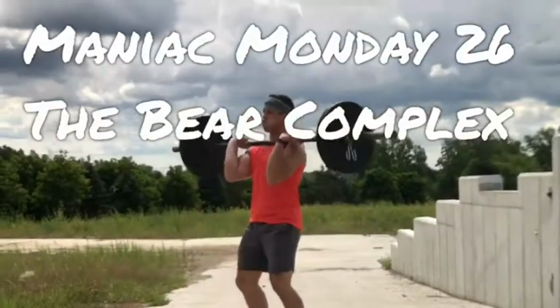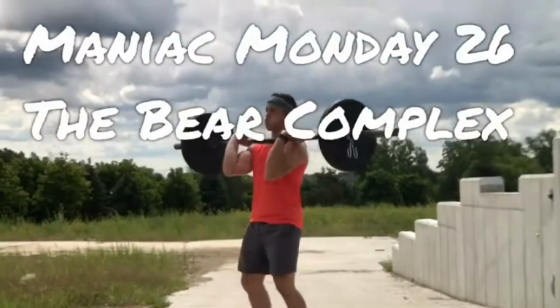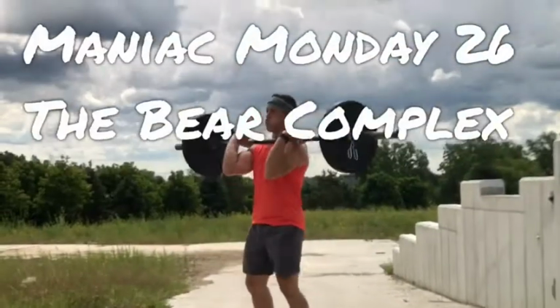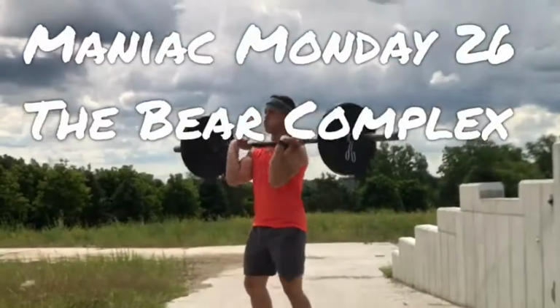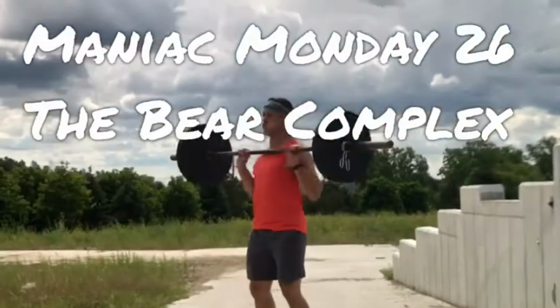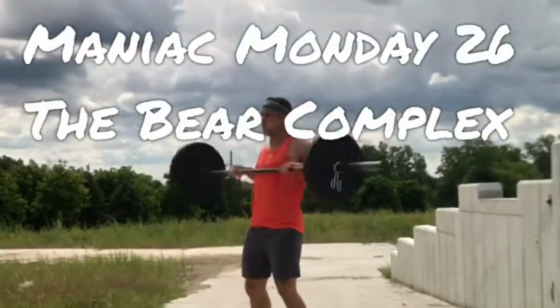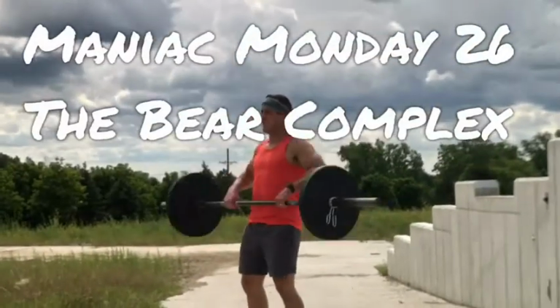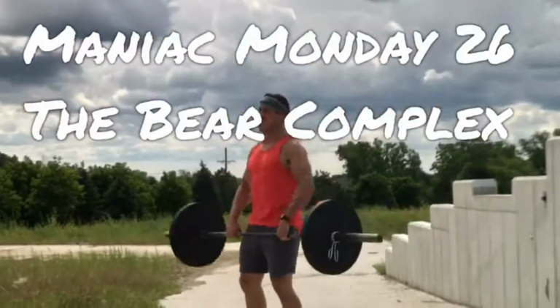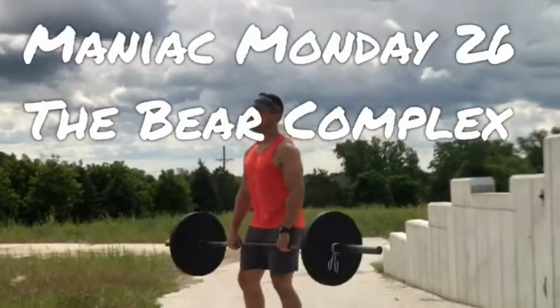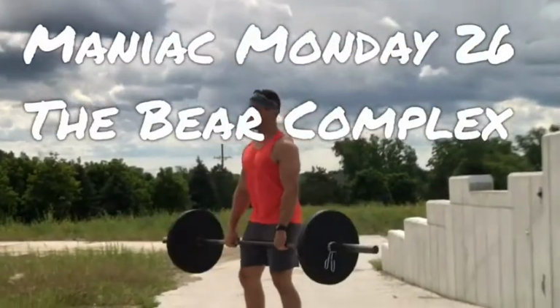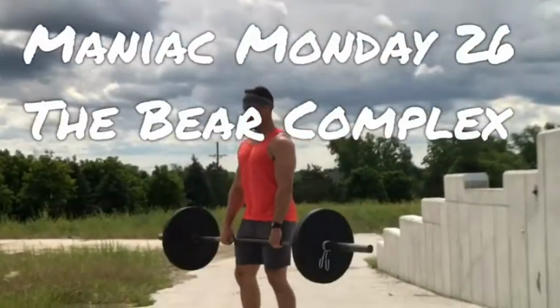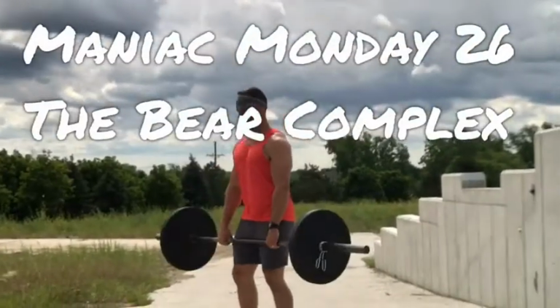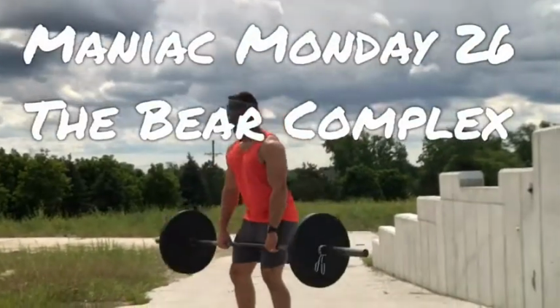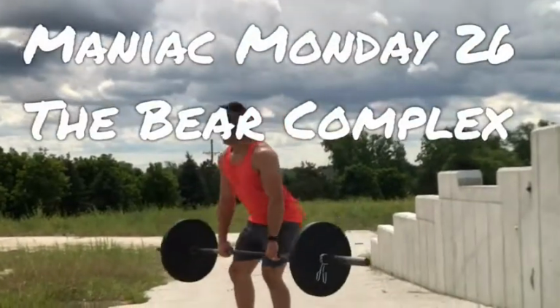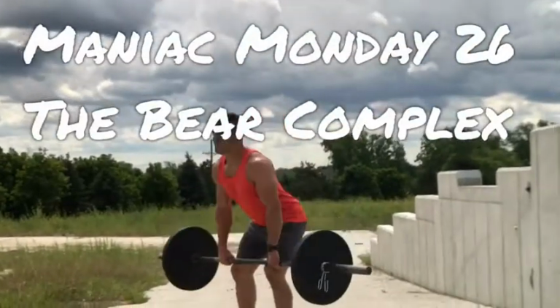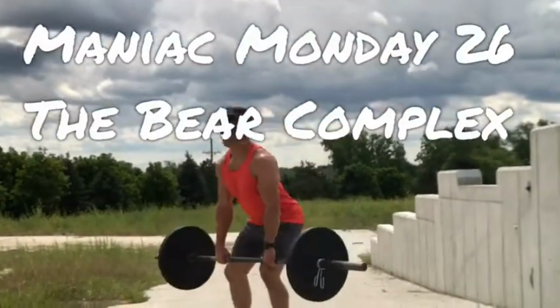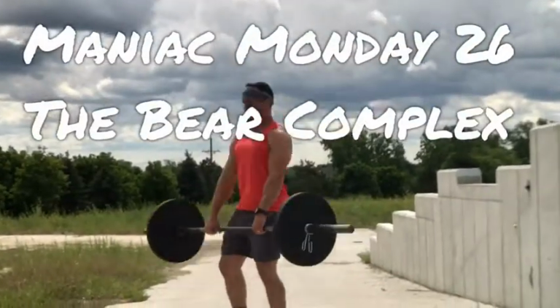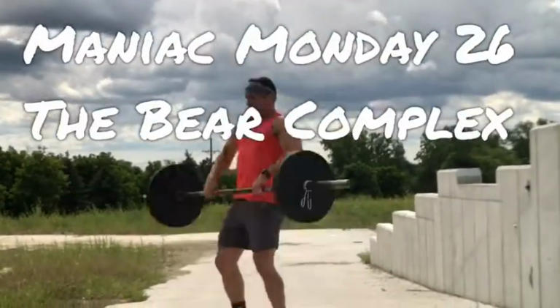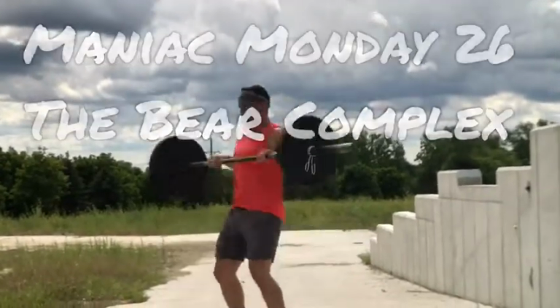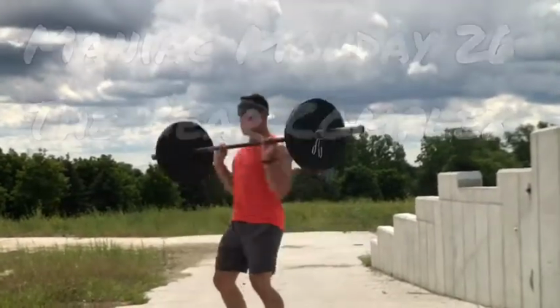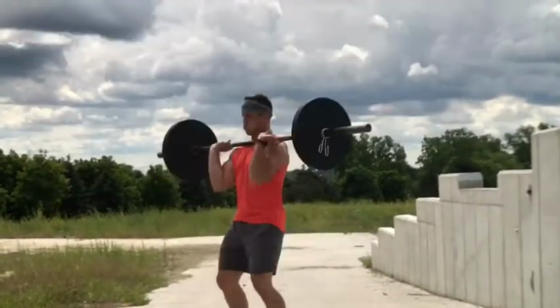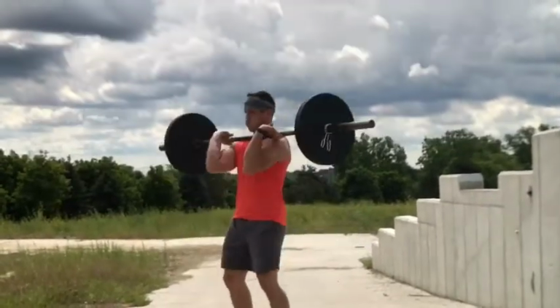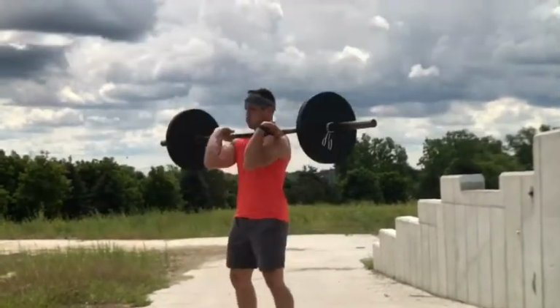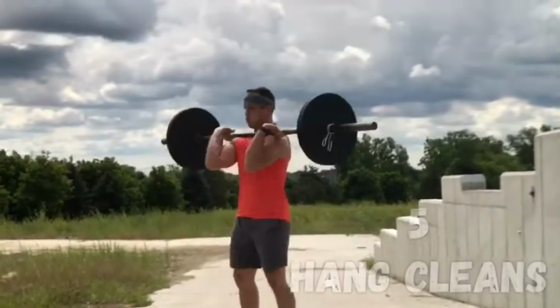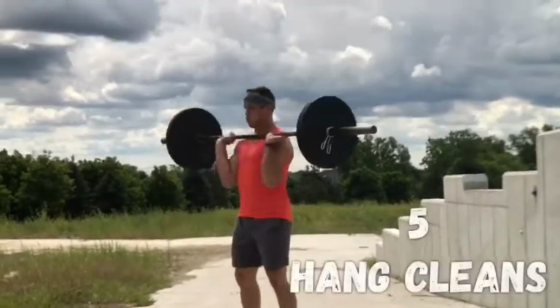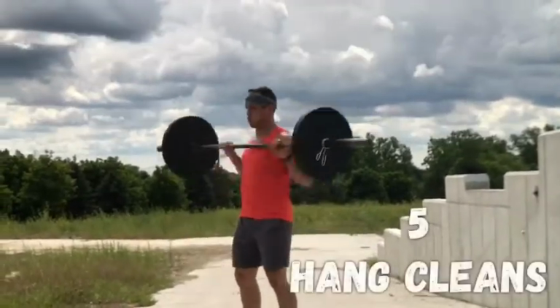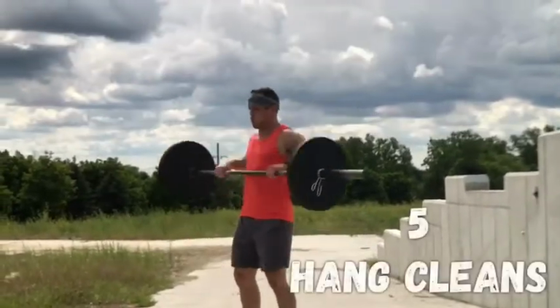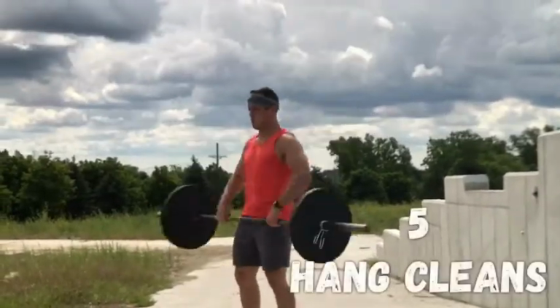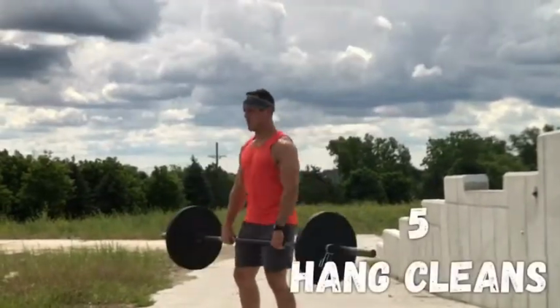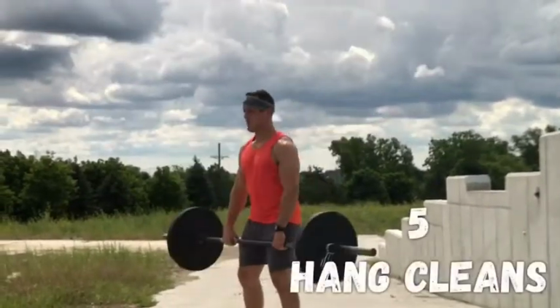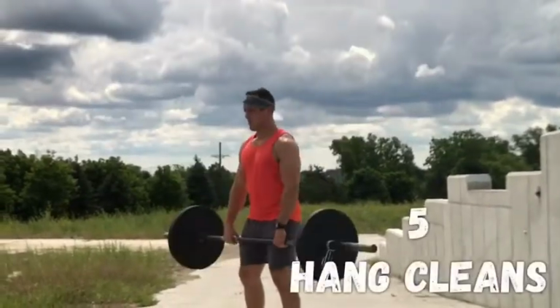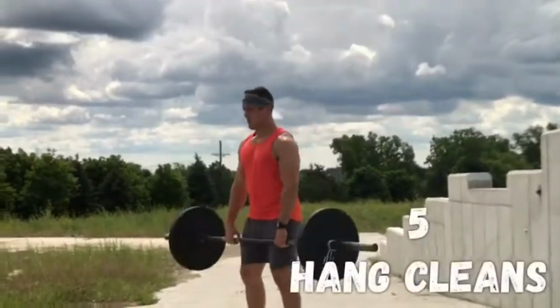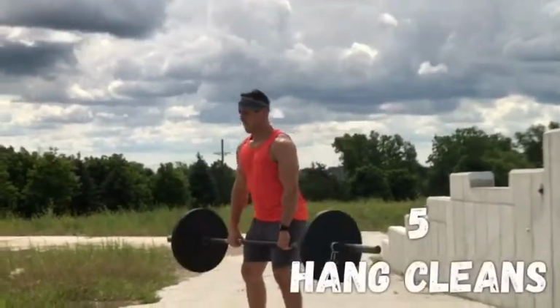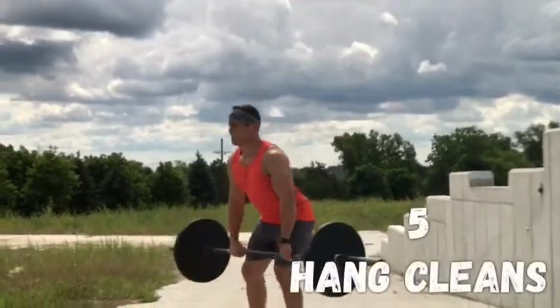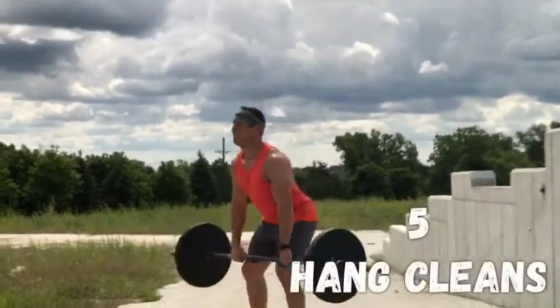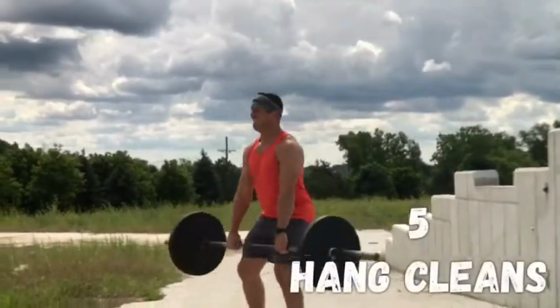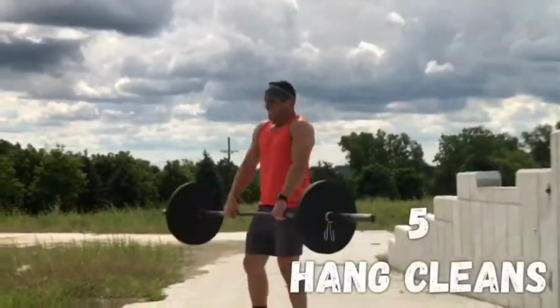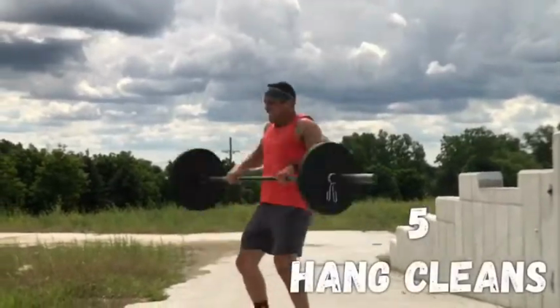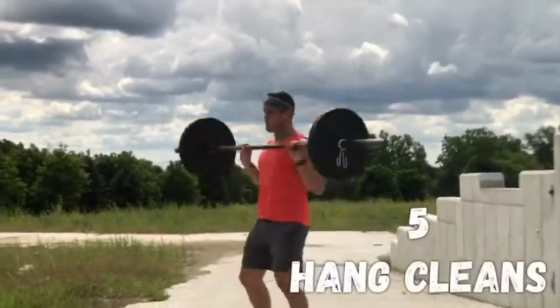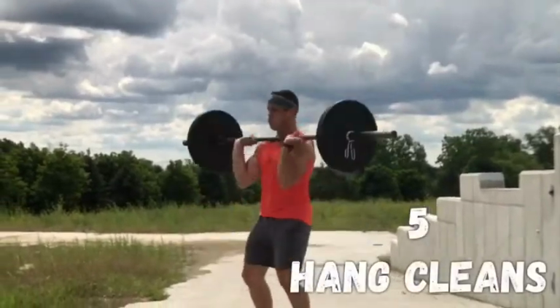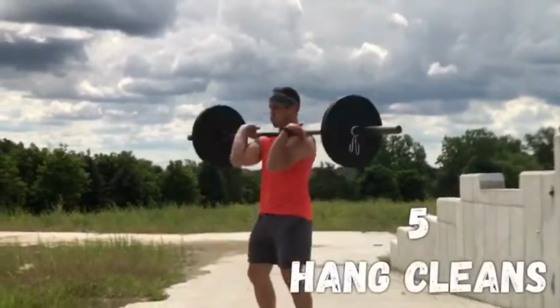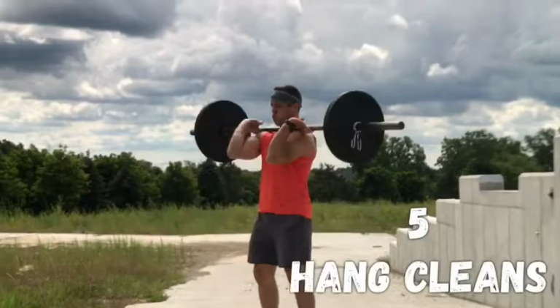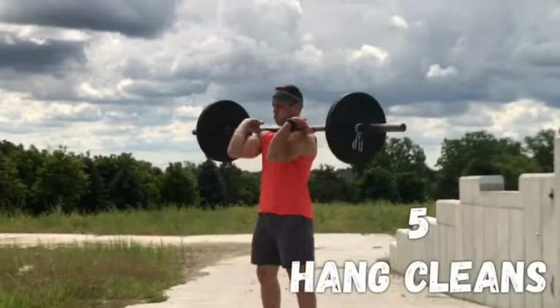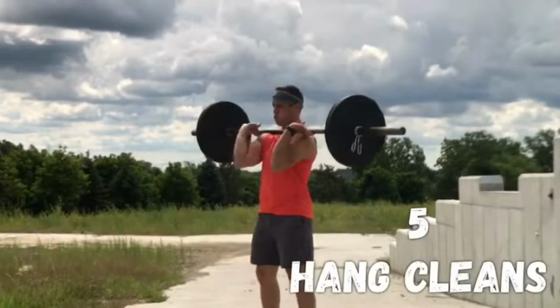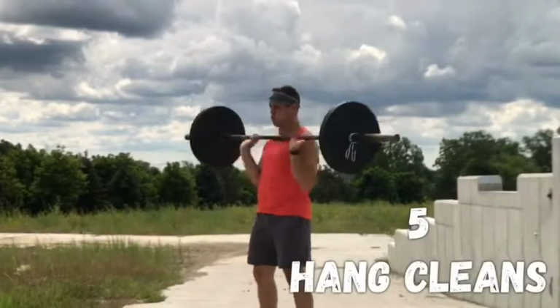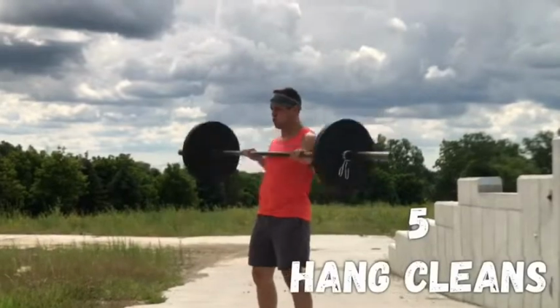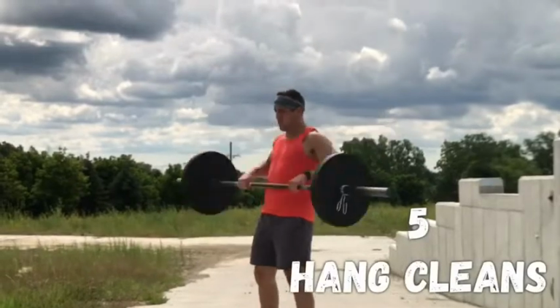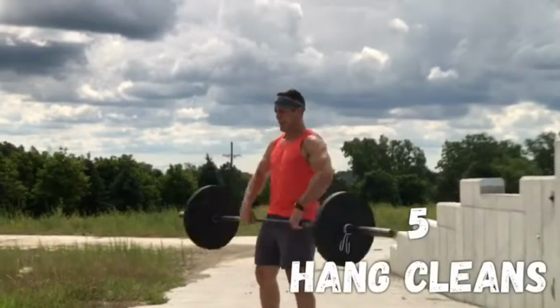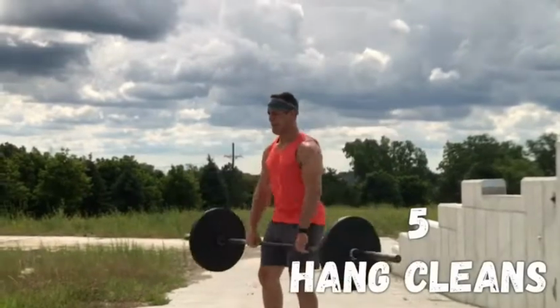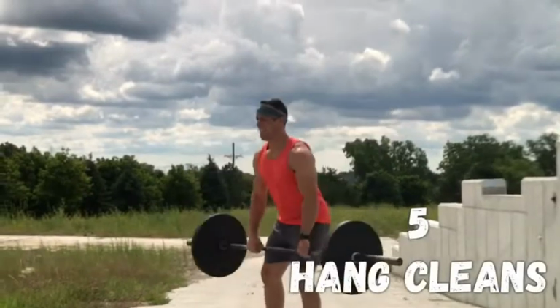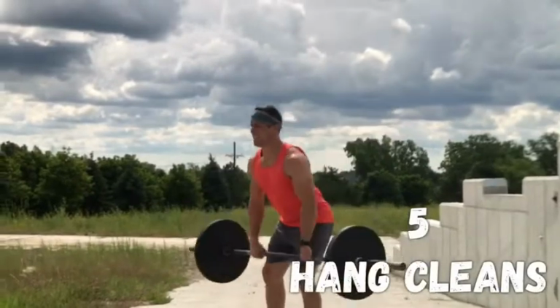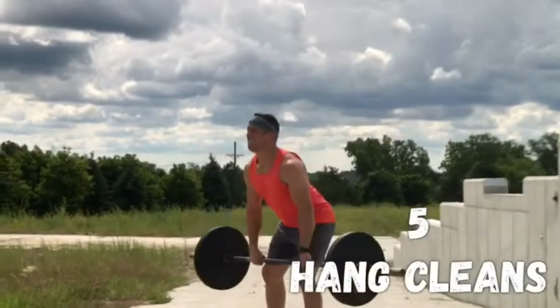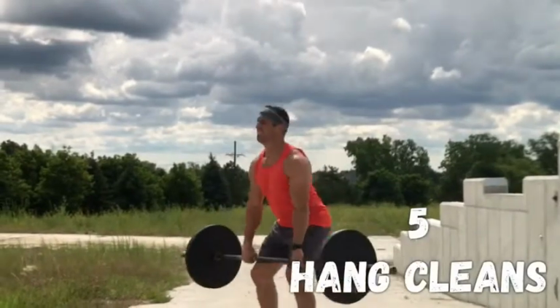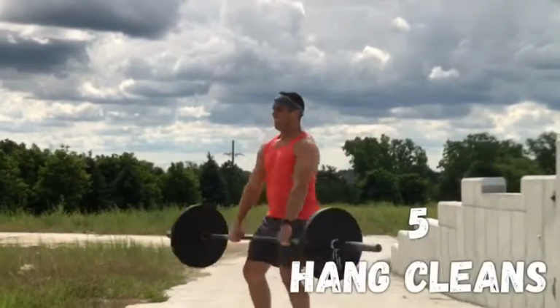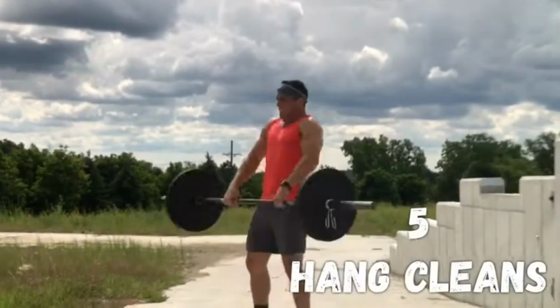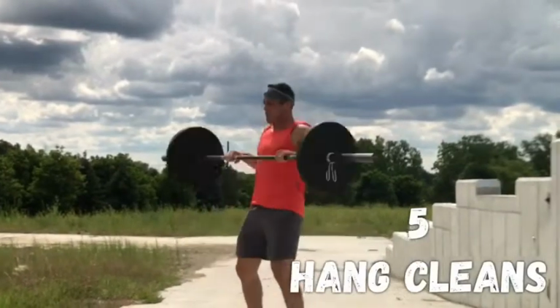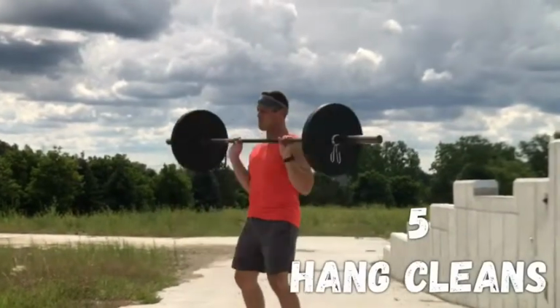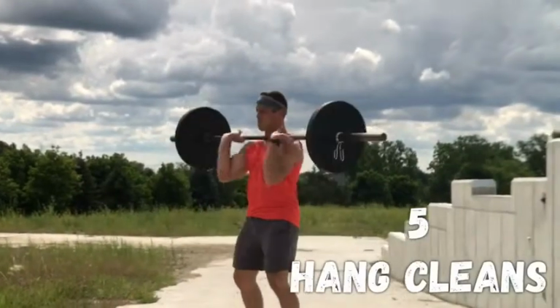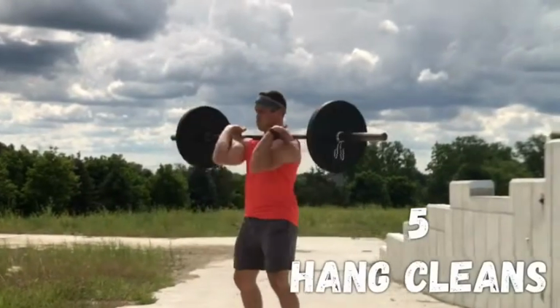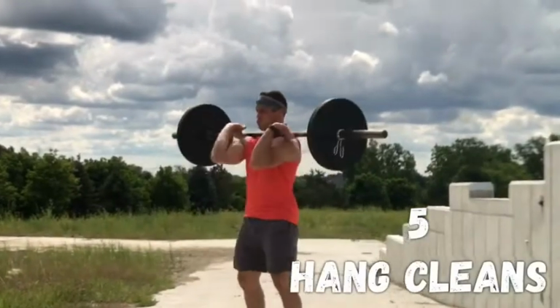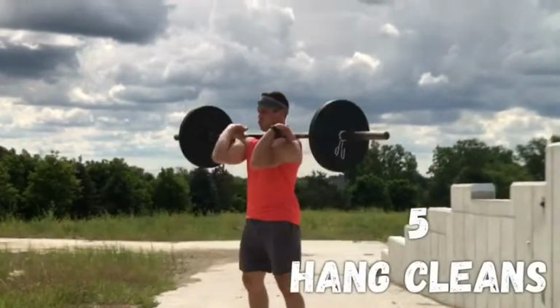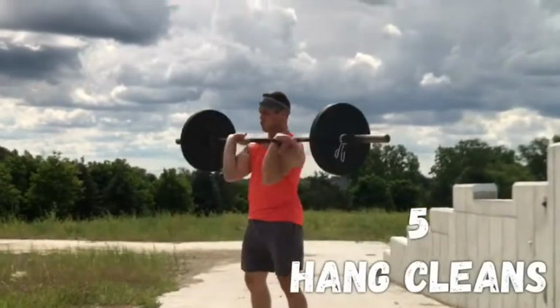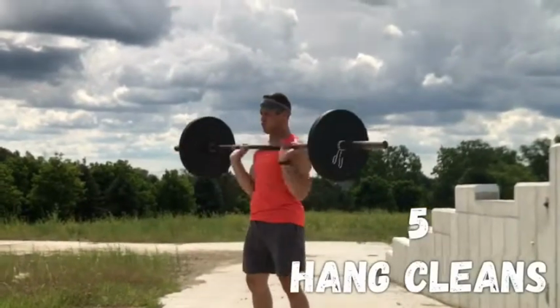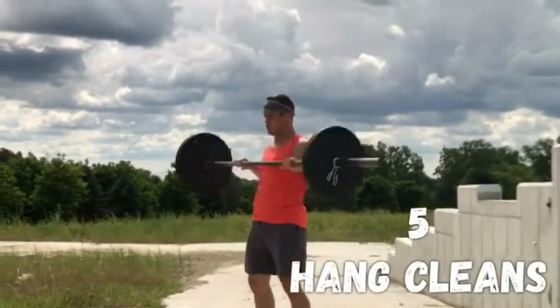The bear complex. You guys are going to love this. I will use 75 pounds in this video, and trust me, for most of us, that's all we'll need.